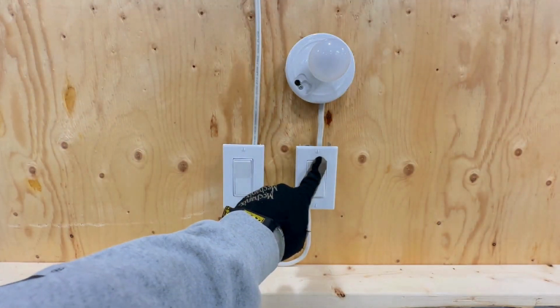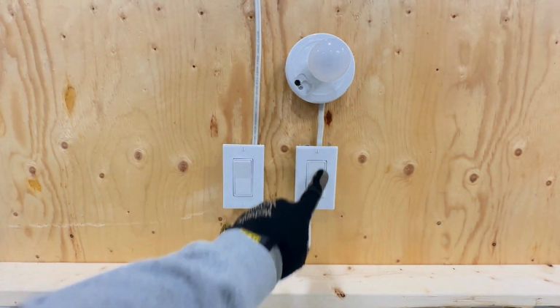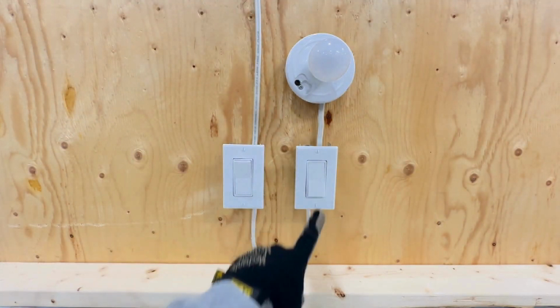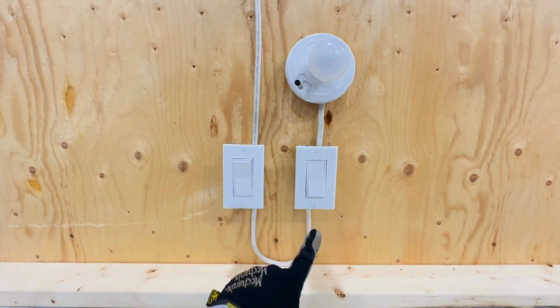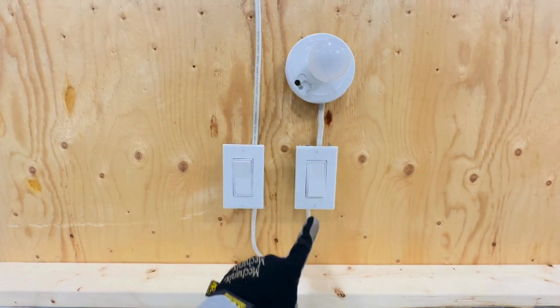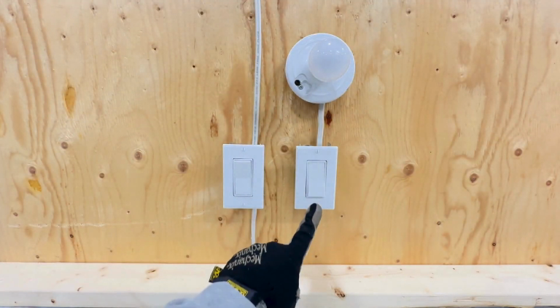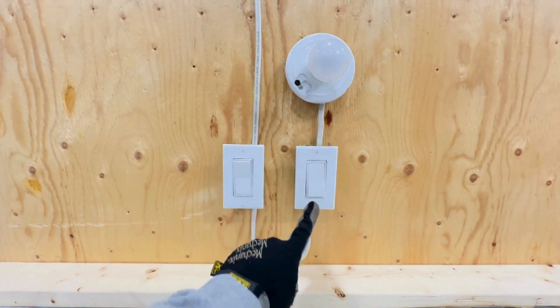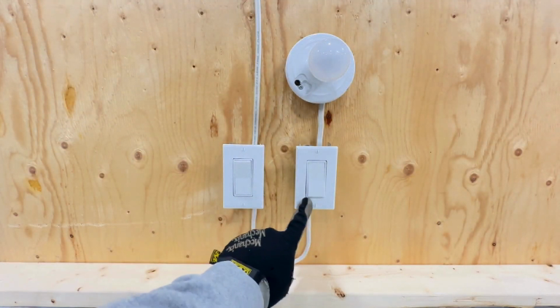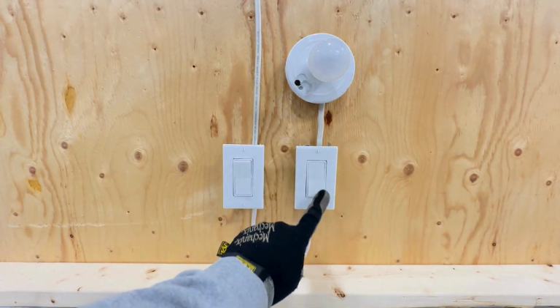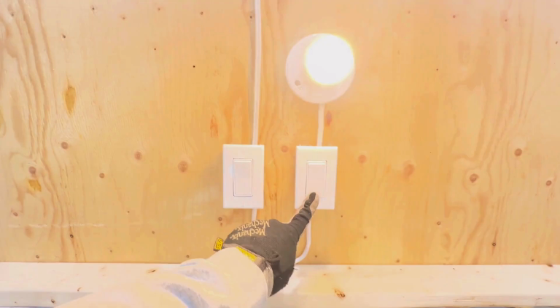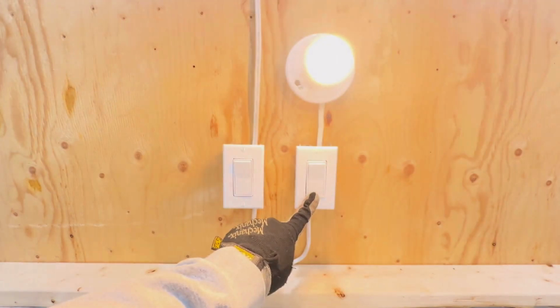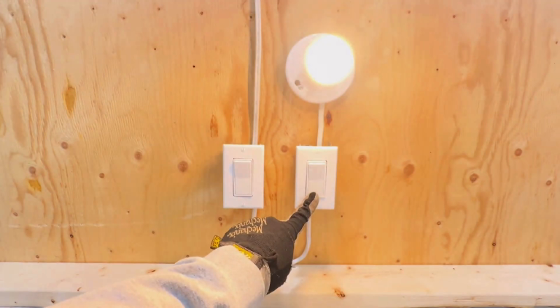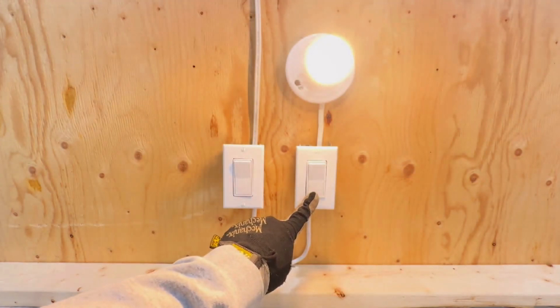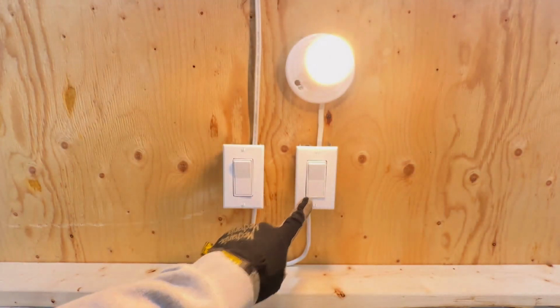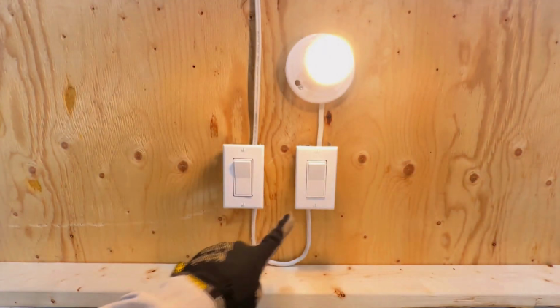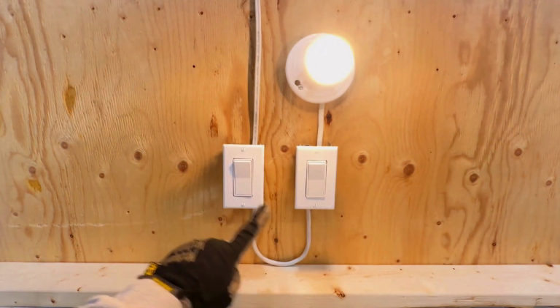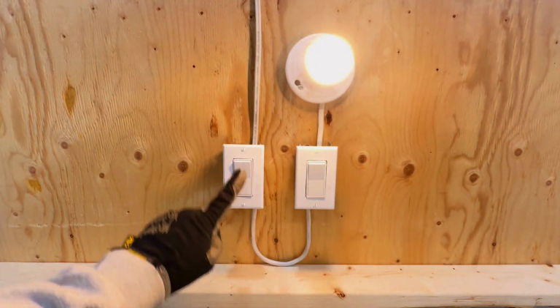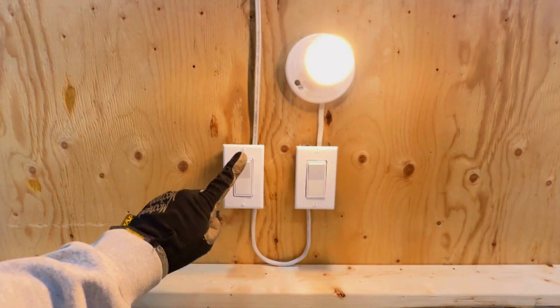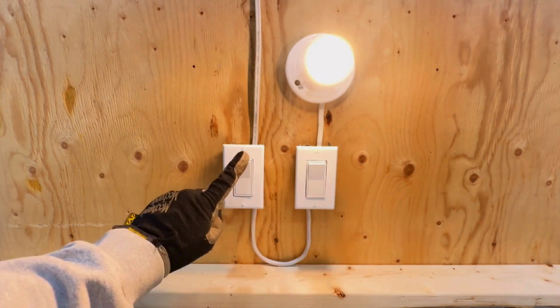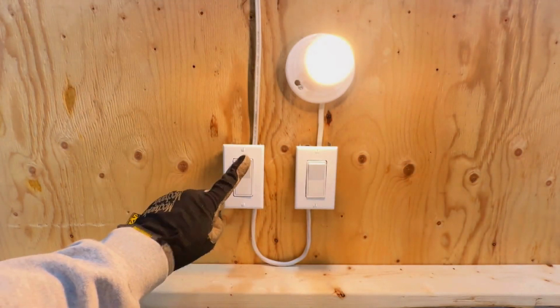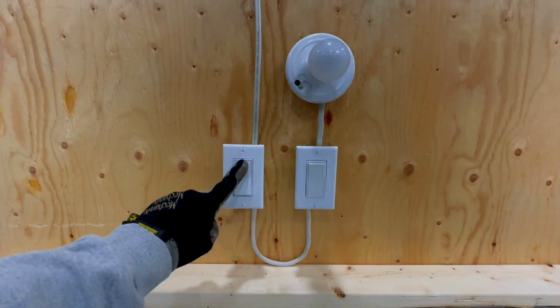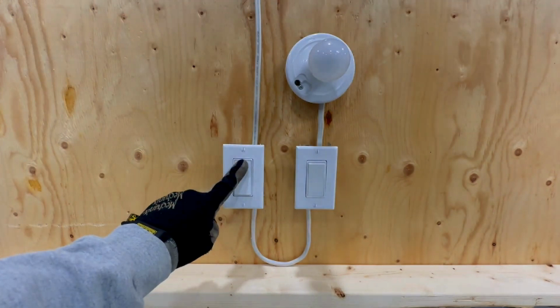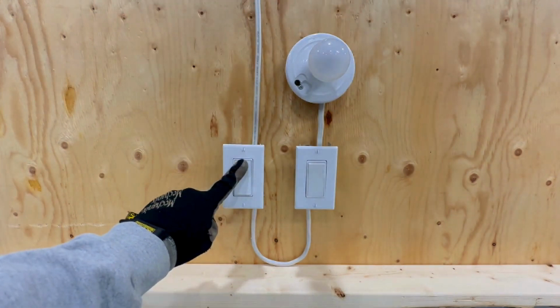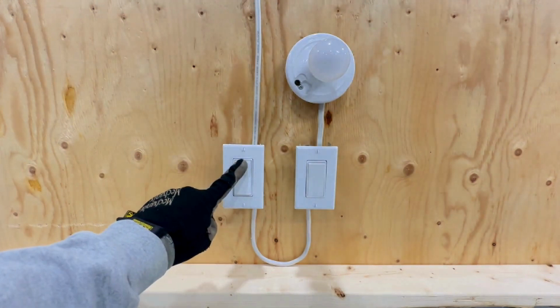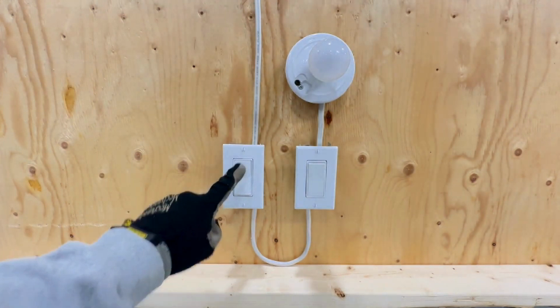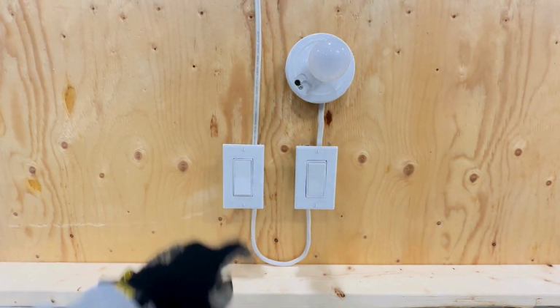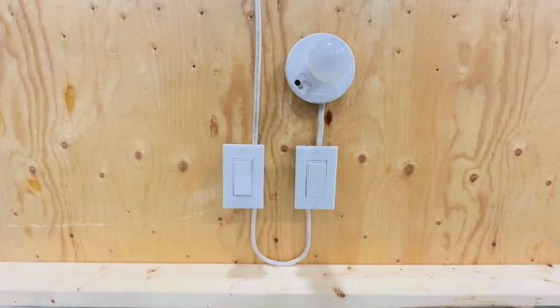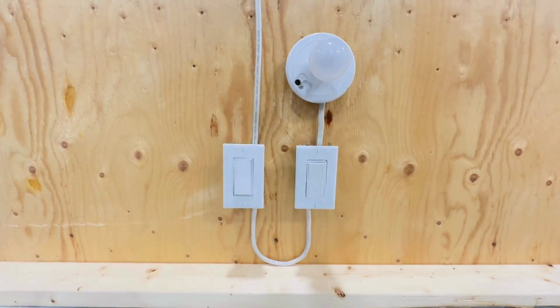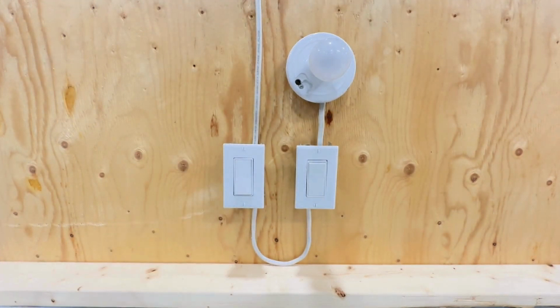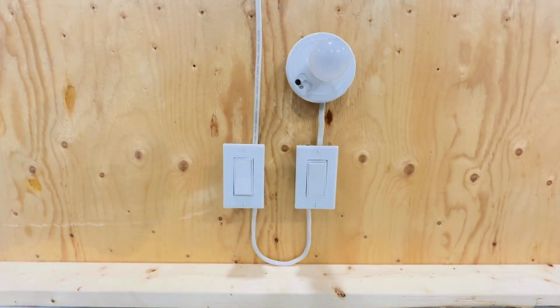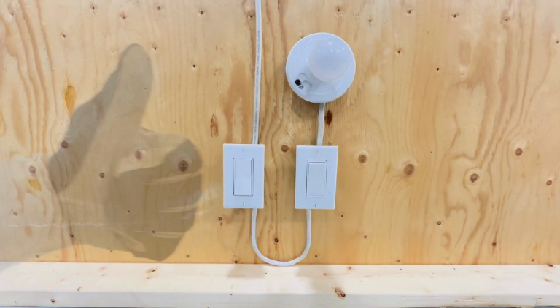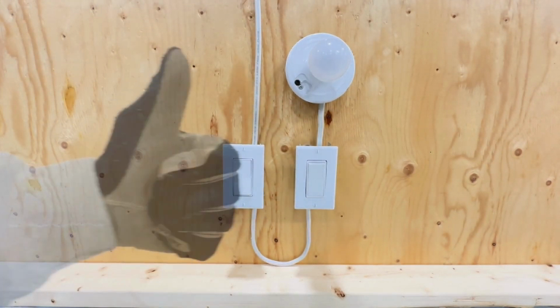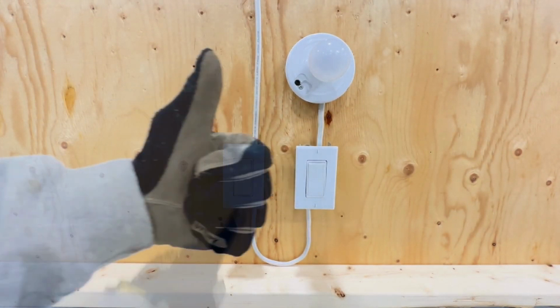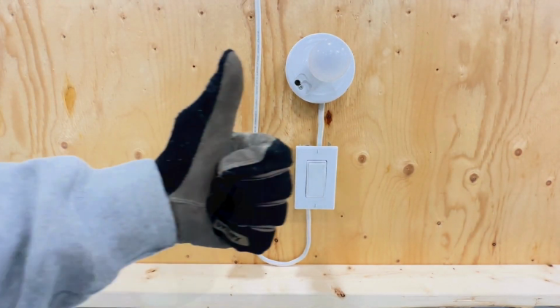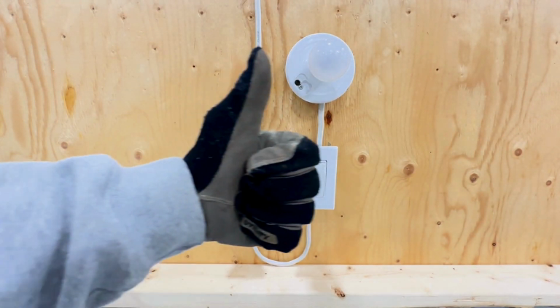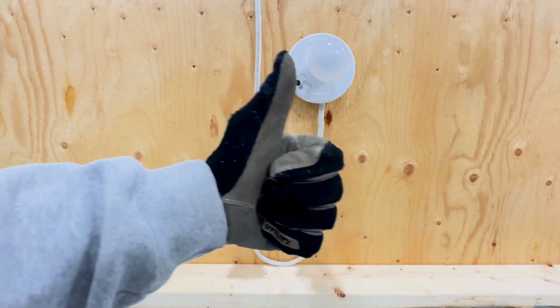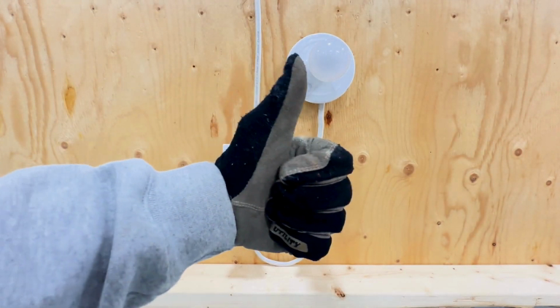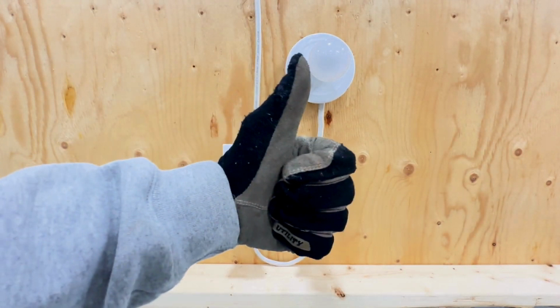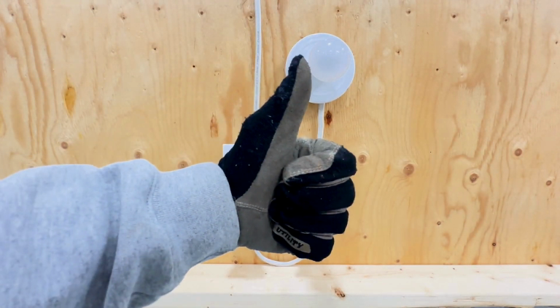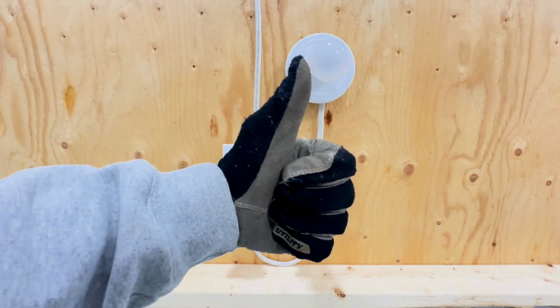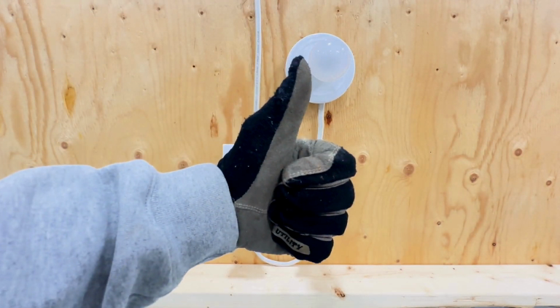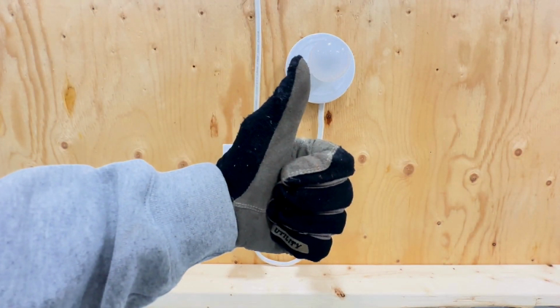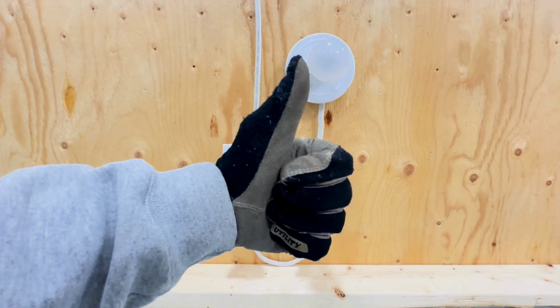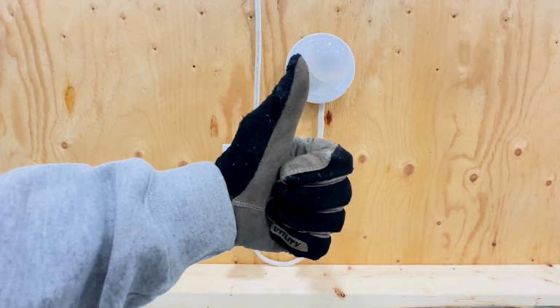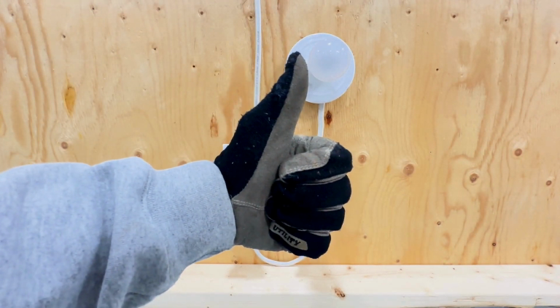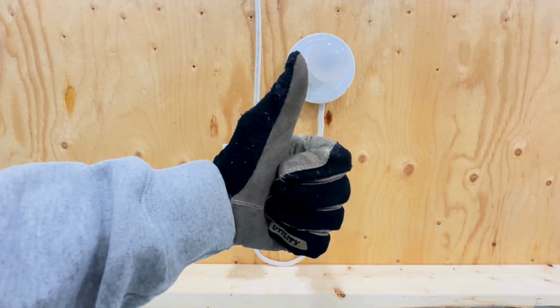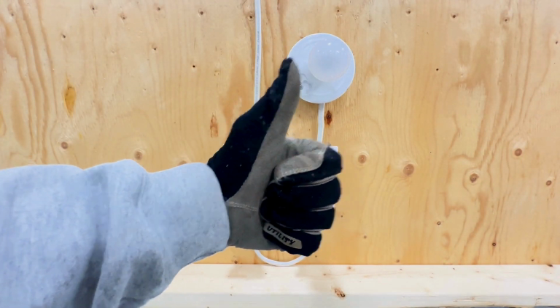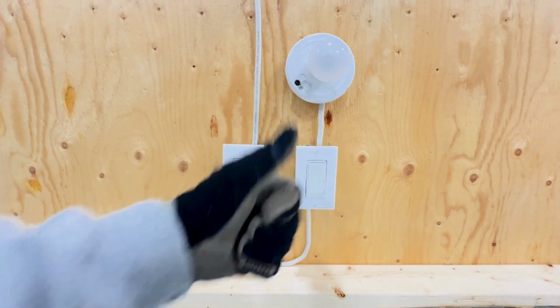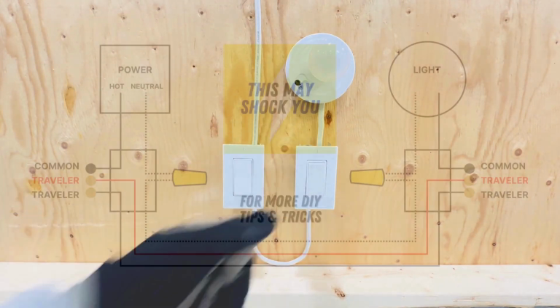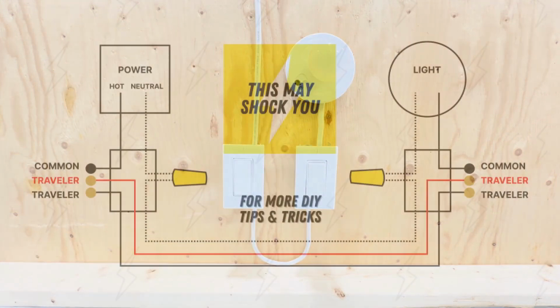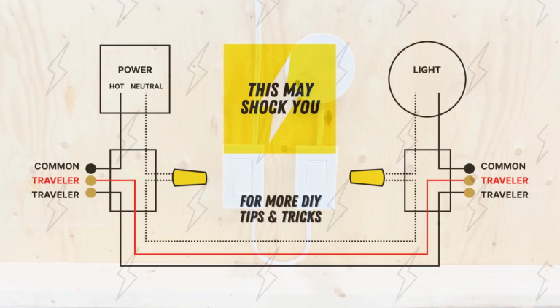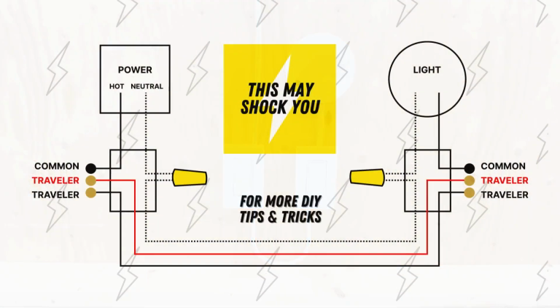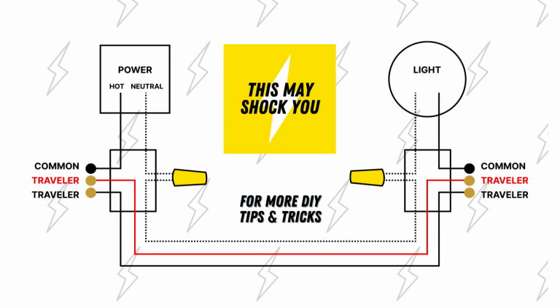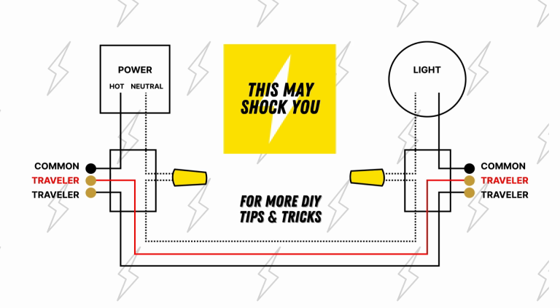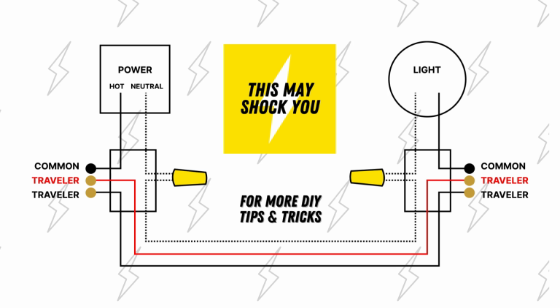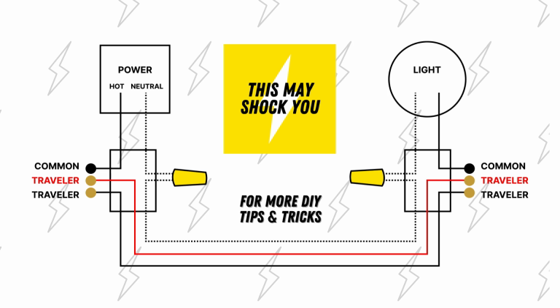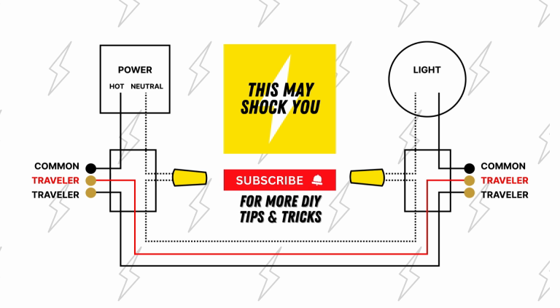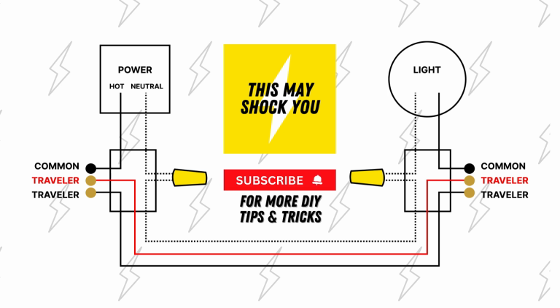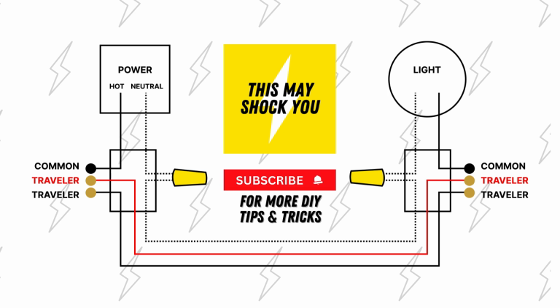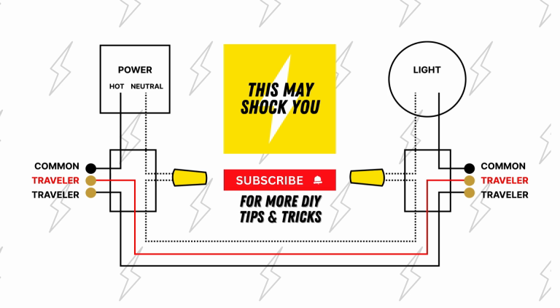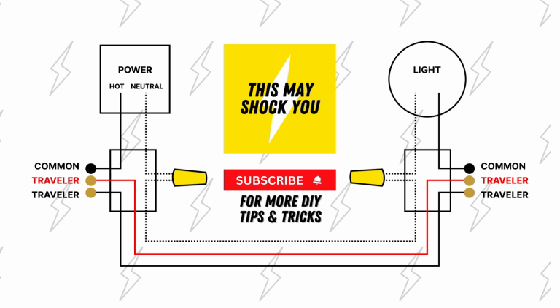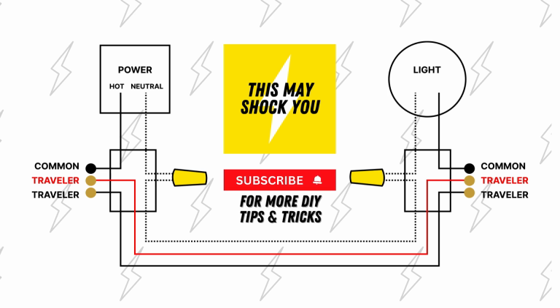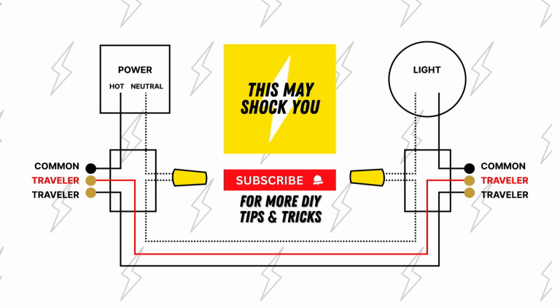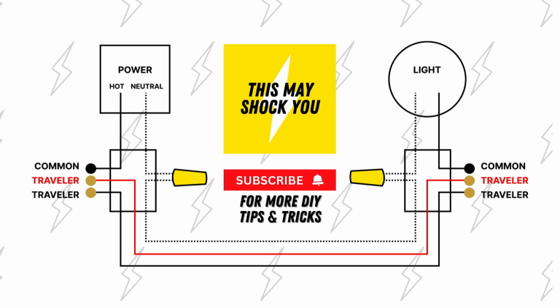That's it. If I can do it, you can do it too. Like this video if you found it helpful, and be sure to subscribe for more tips and tricks.